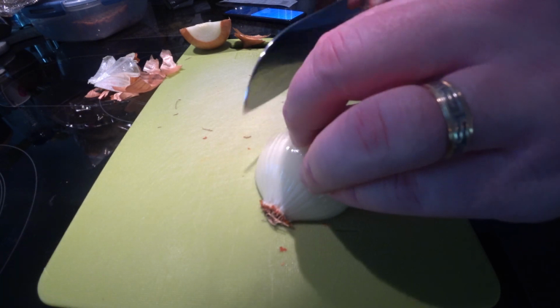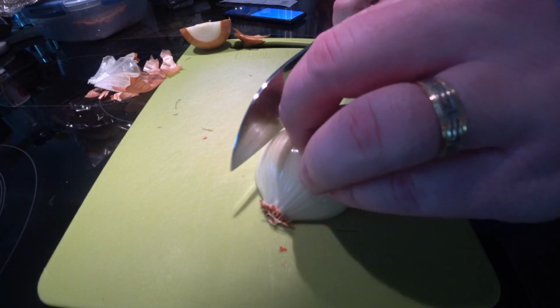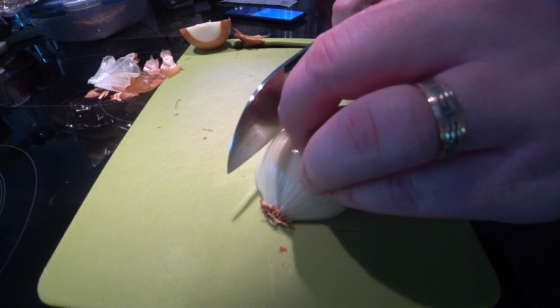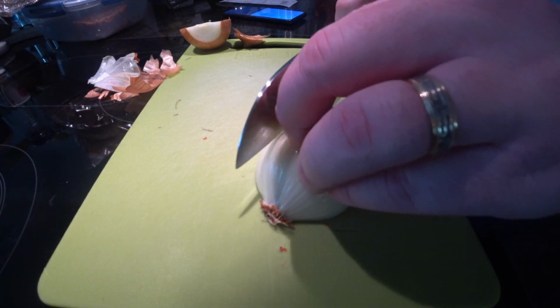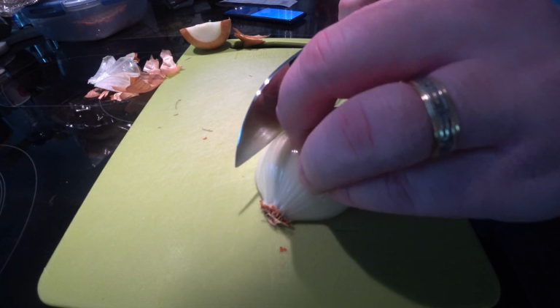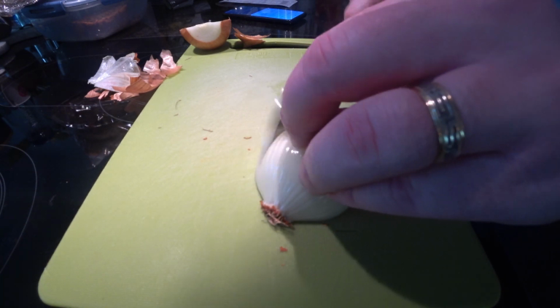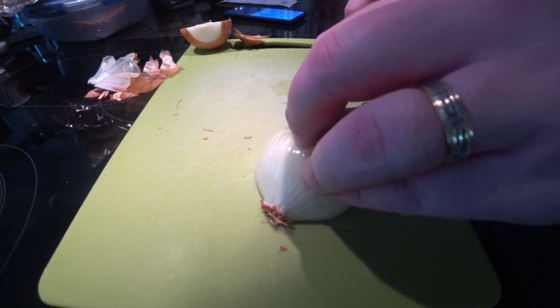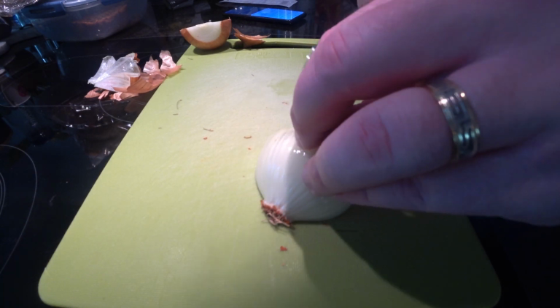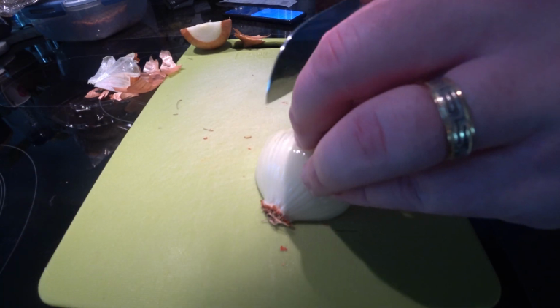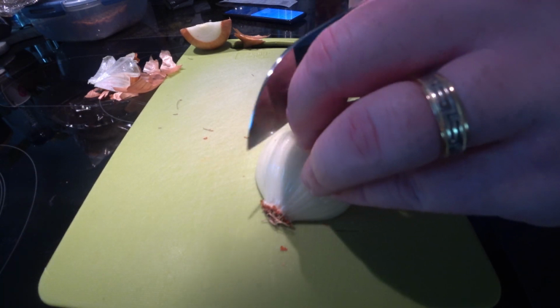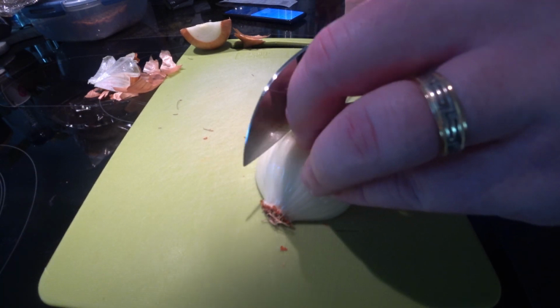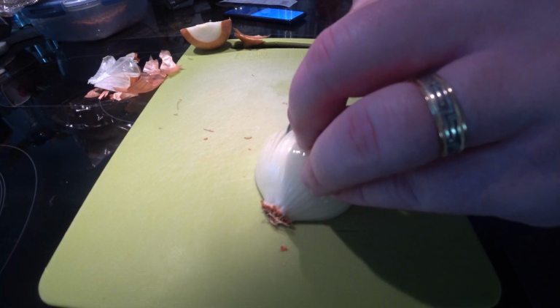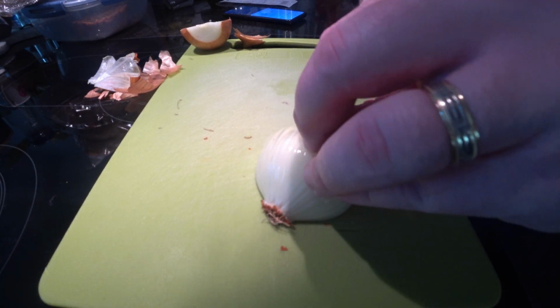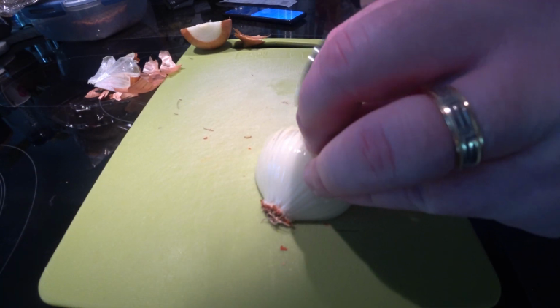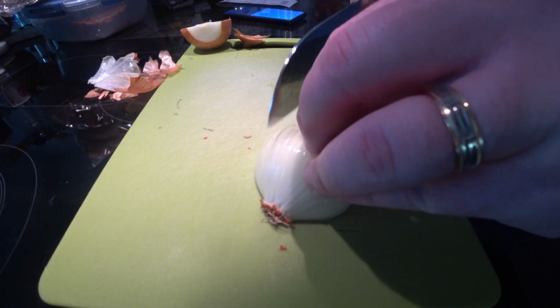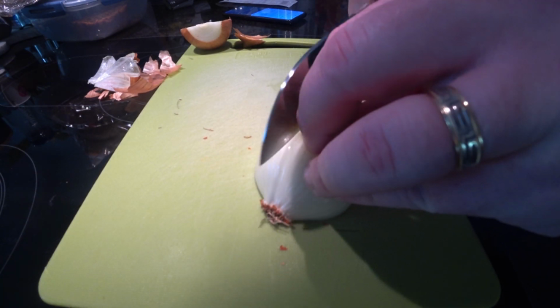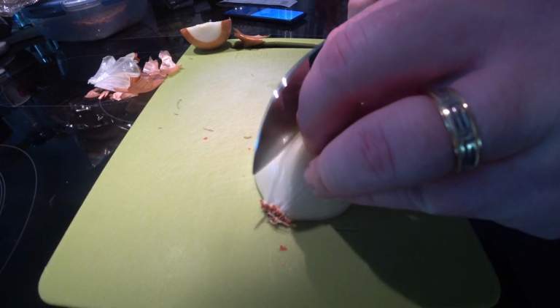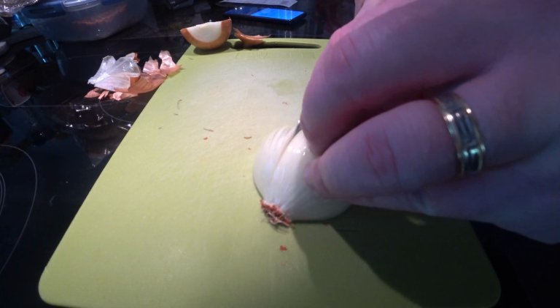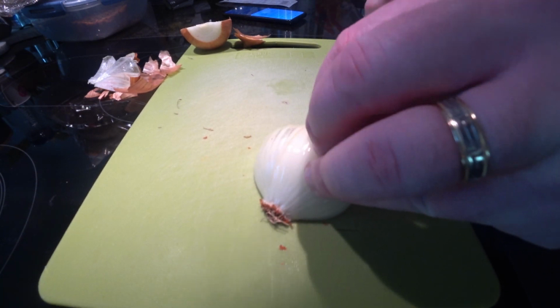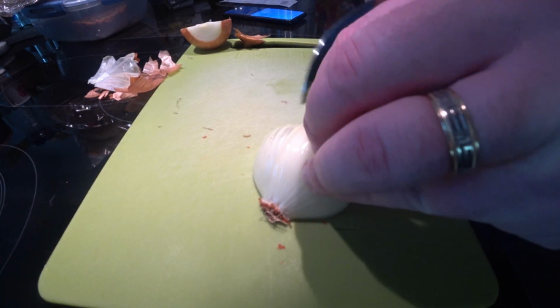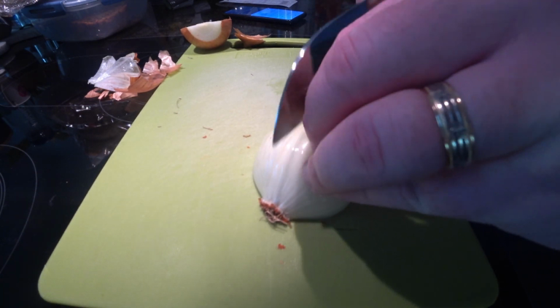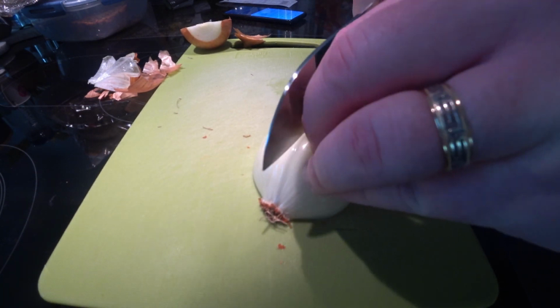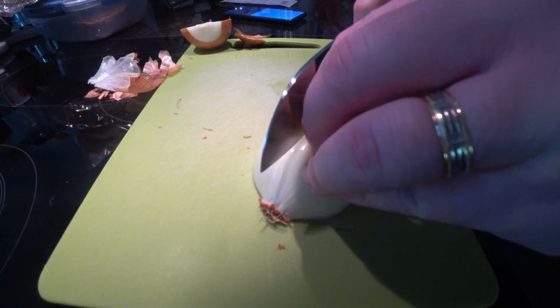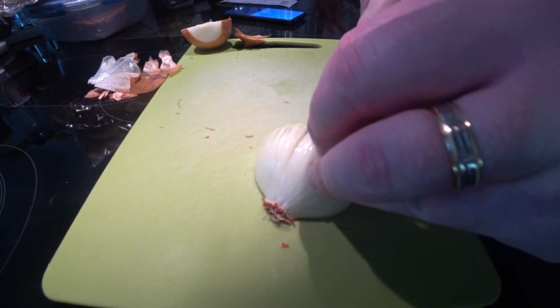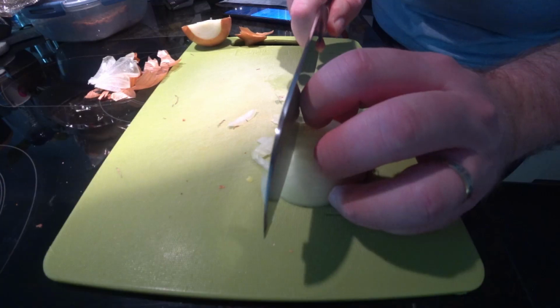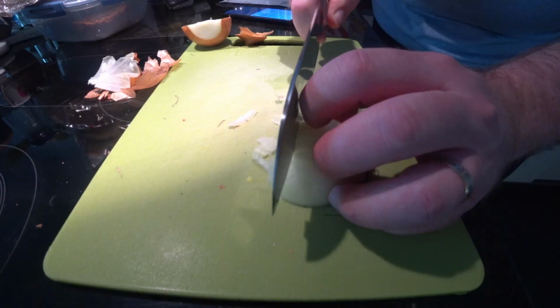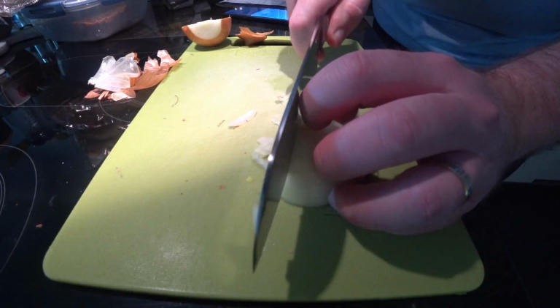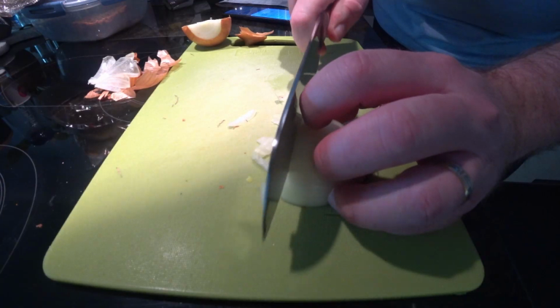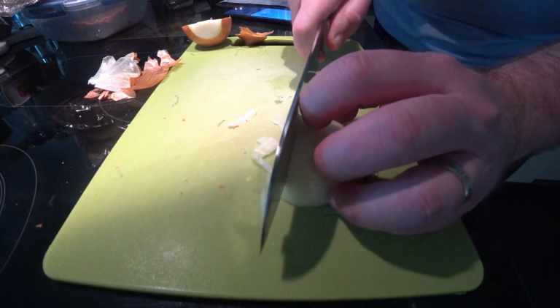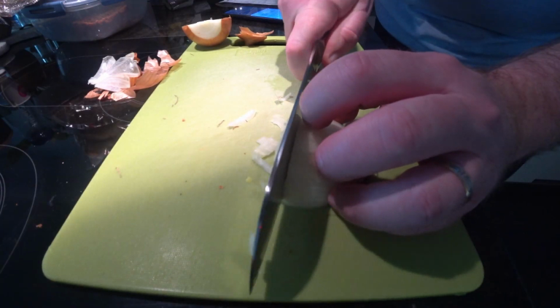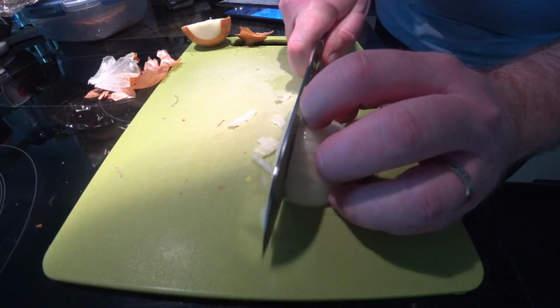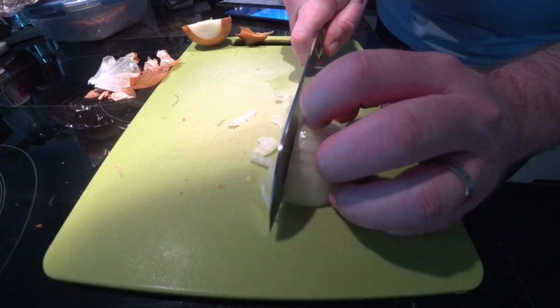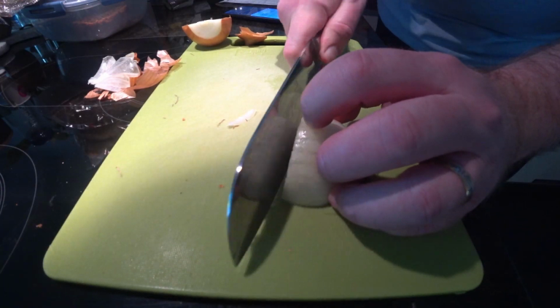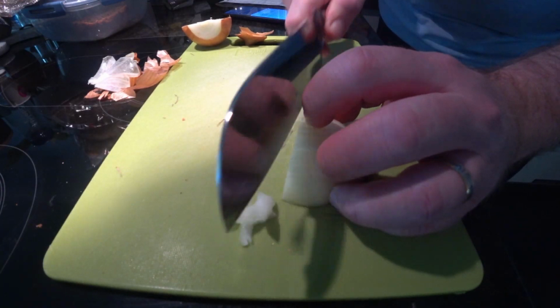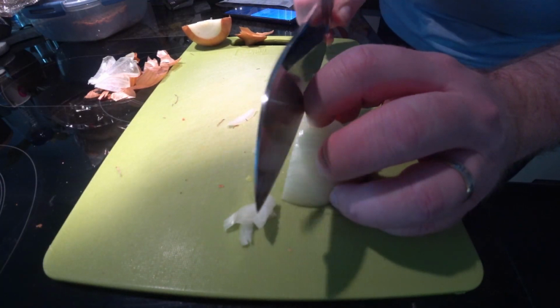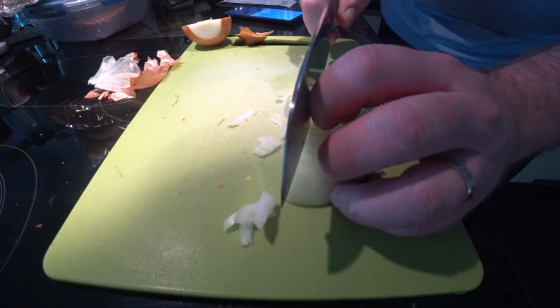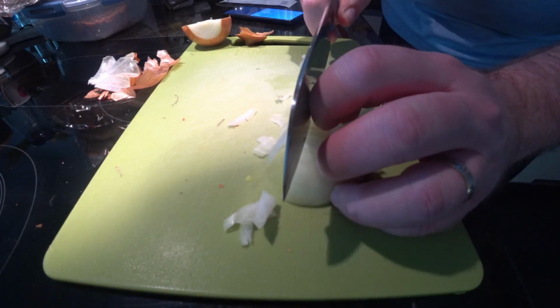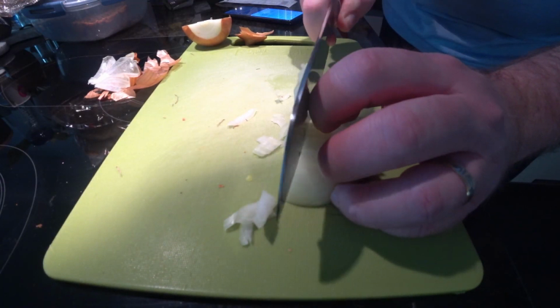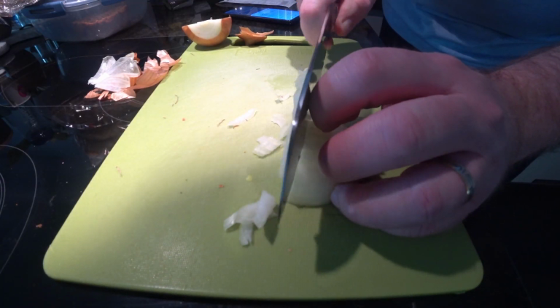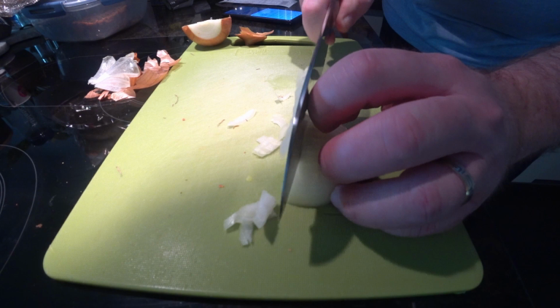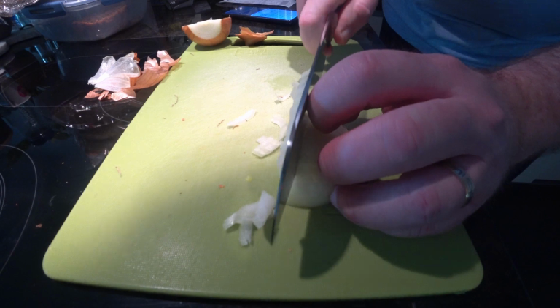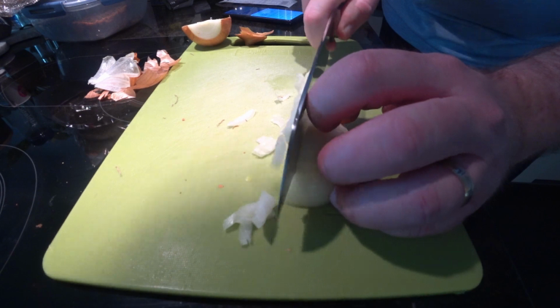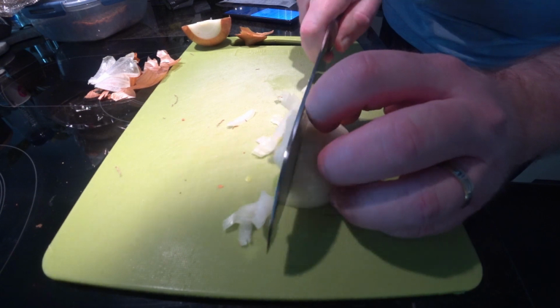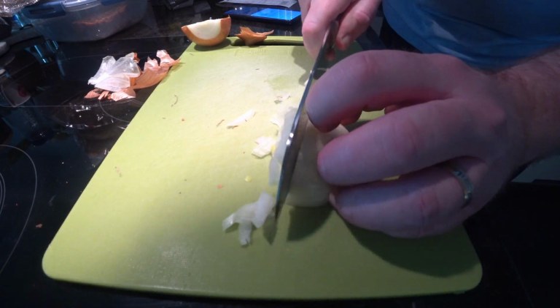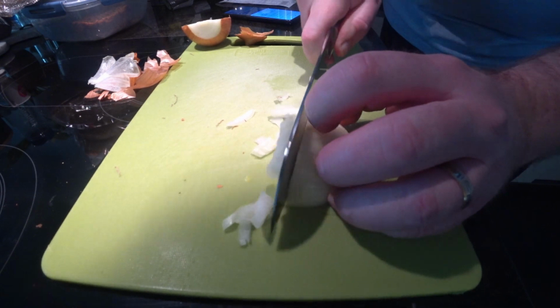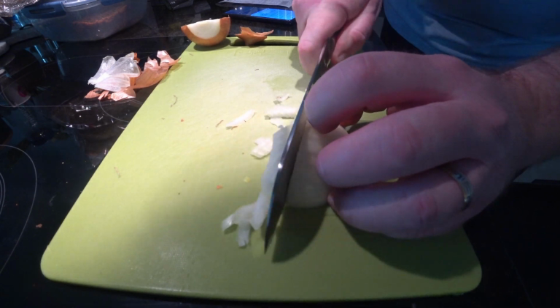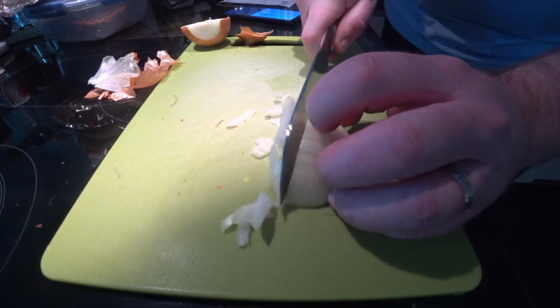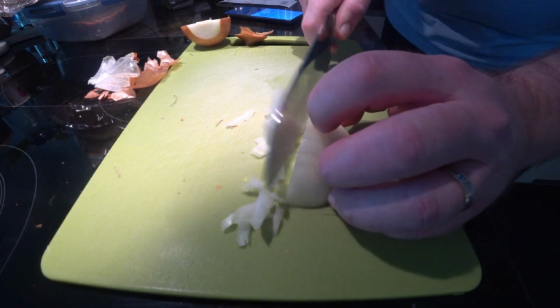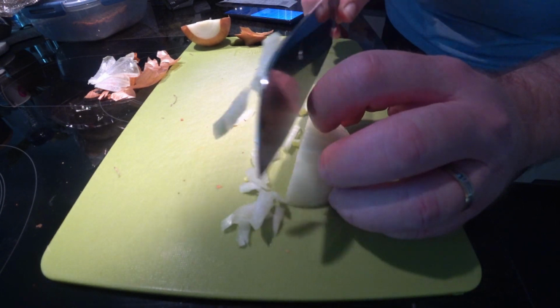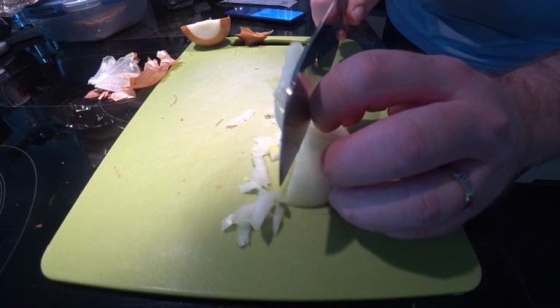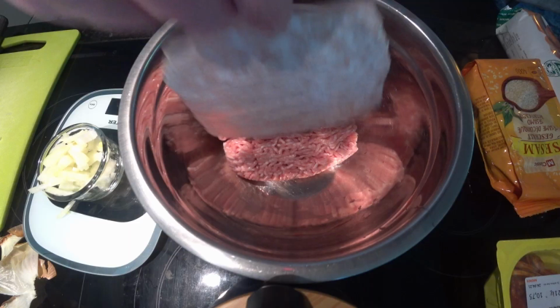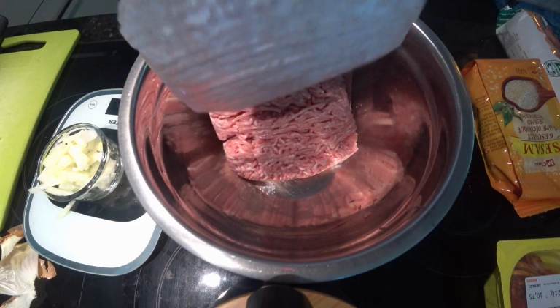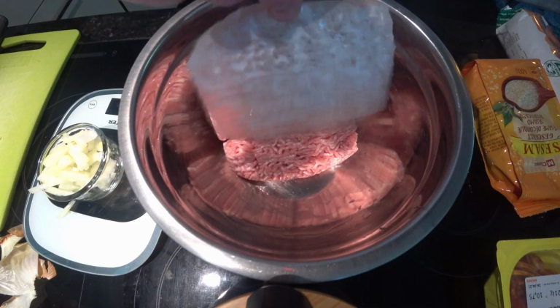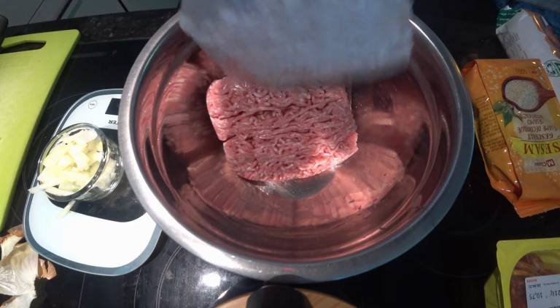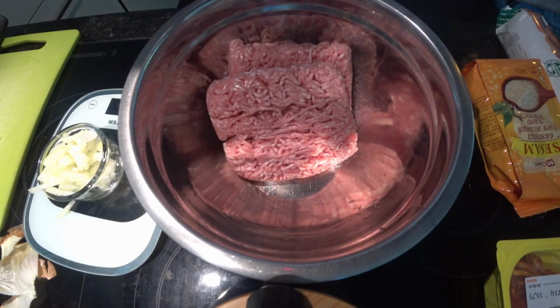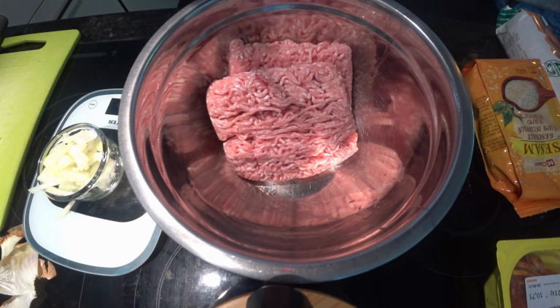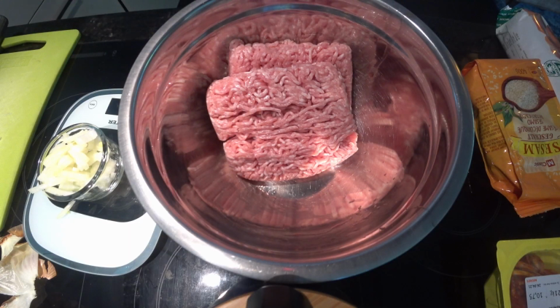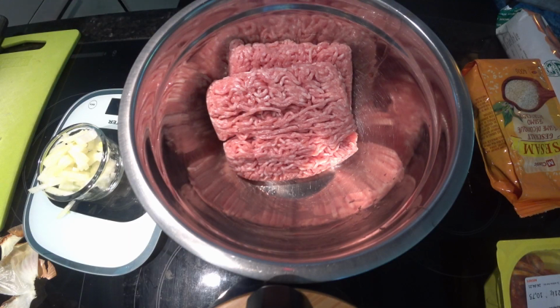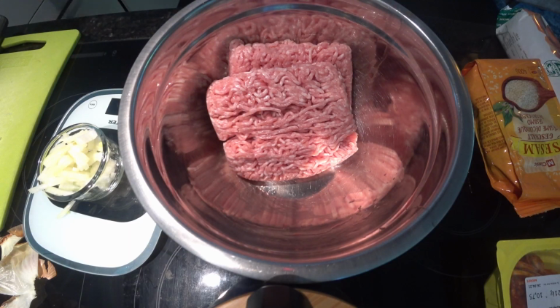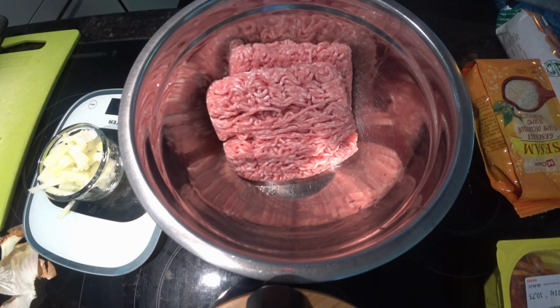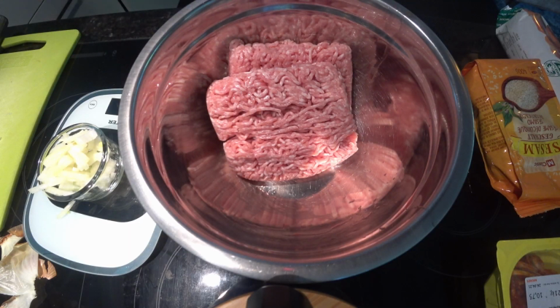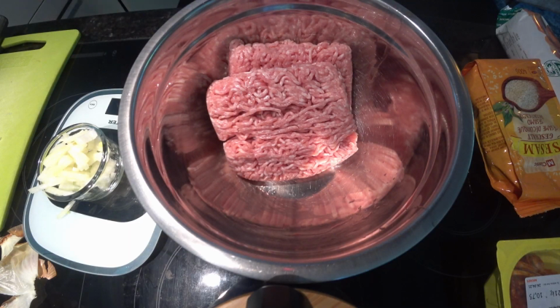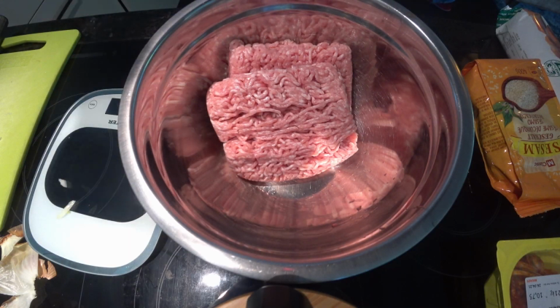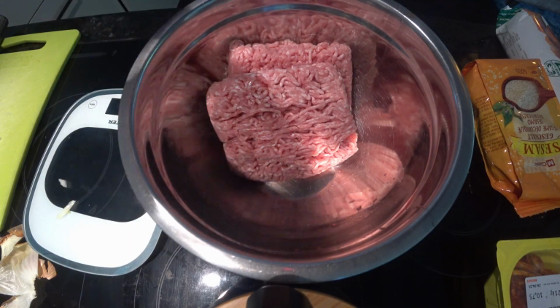Right, so today we are making sausage rolls. Reminds me, how do you make a sausage roll? You push it downhill.